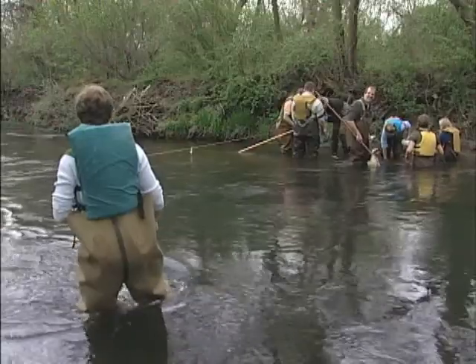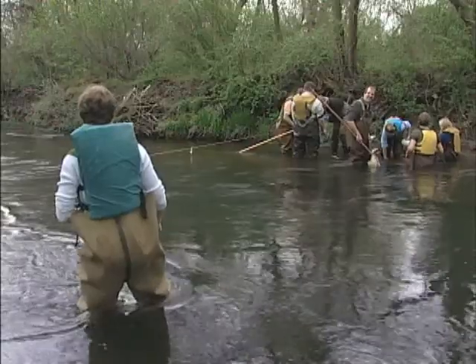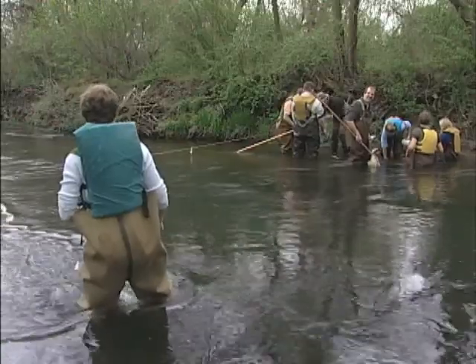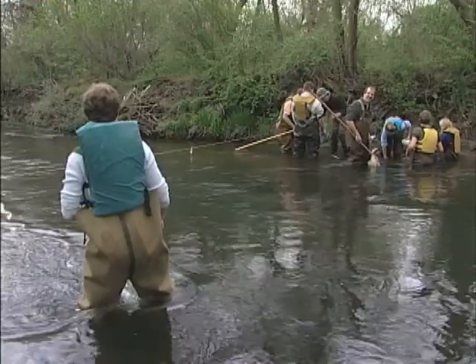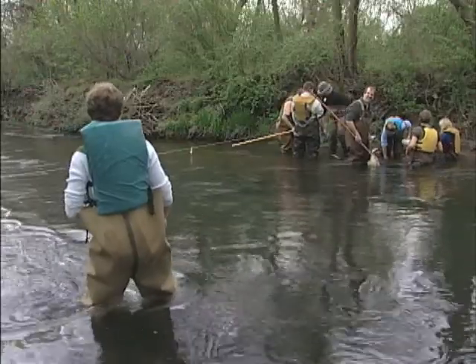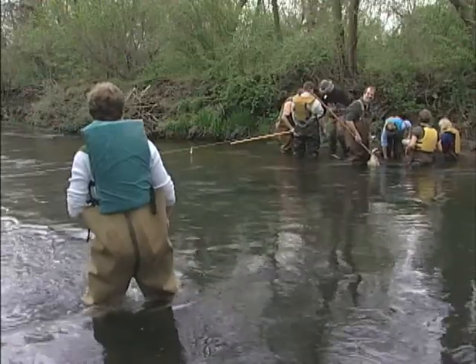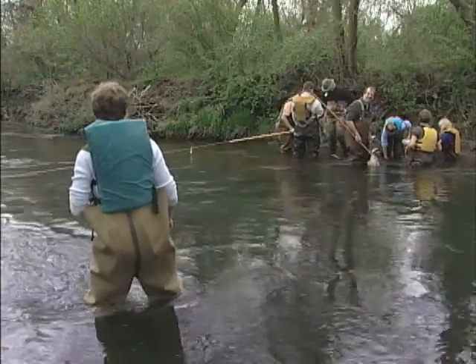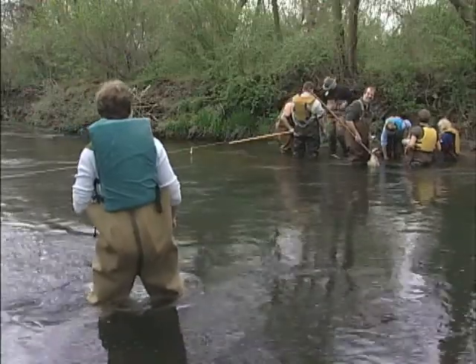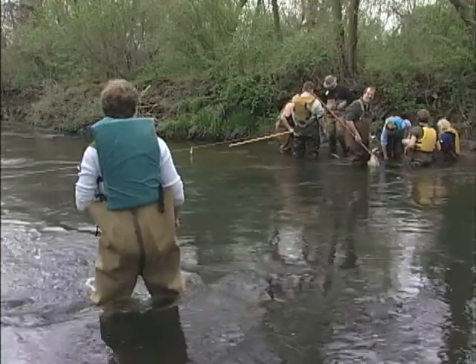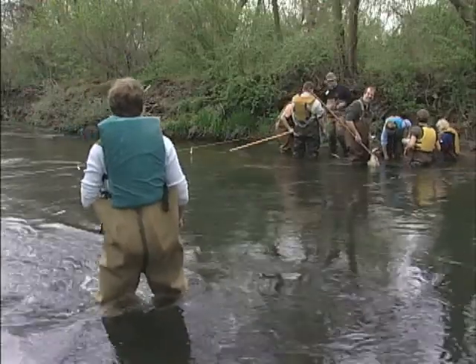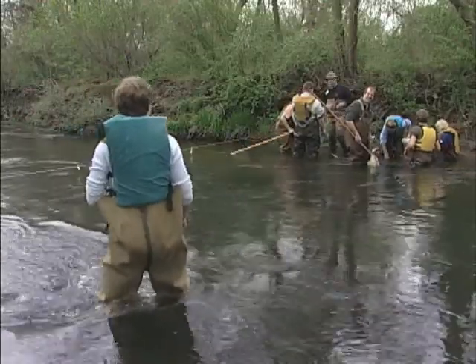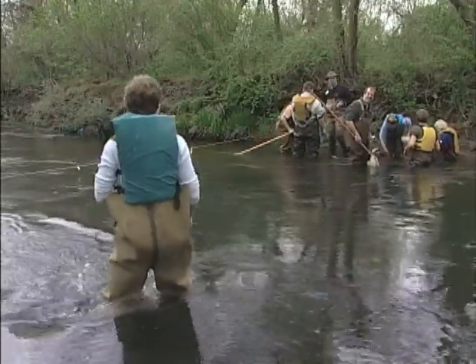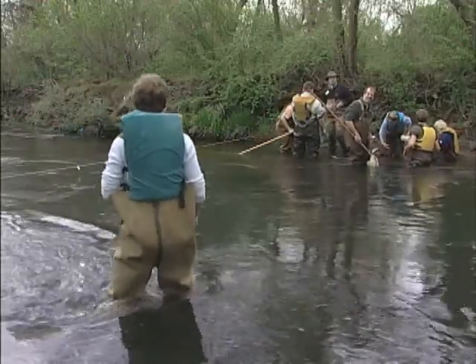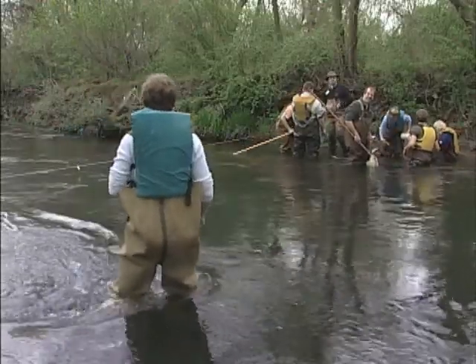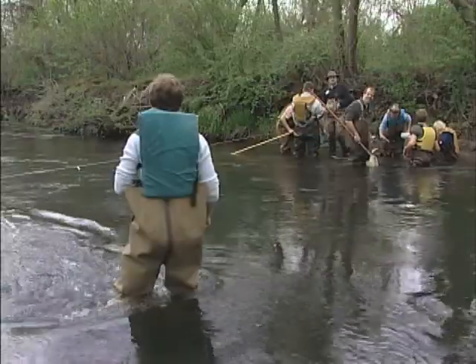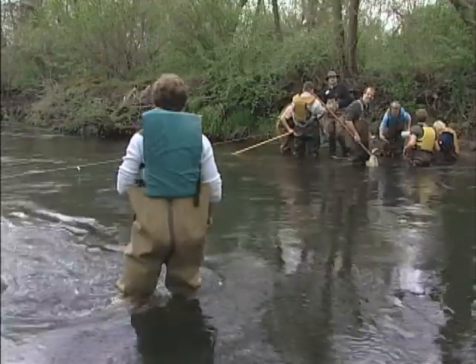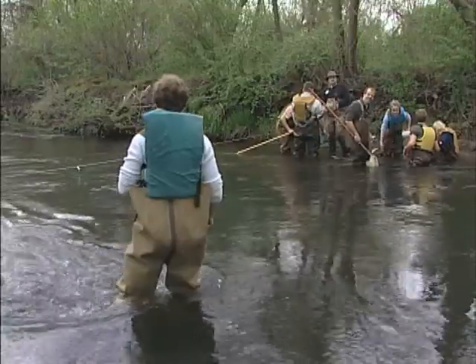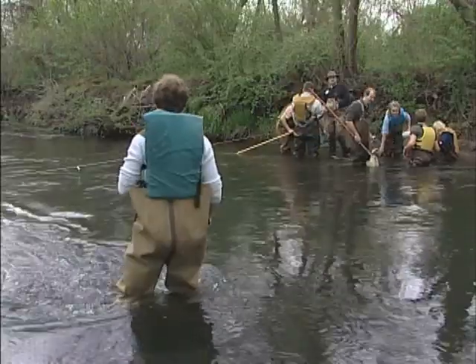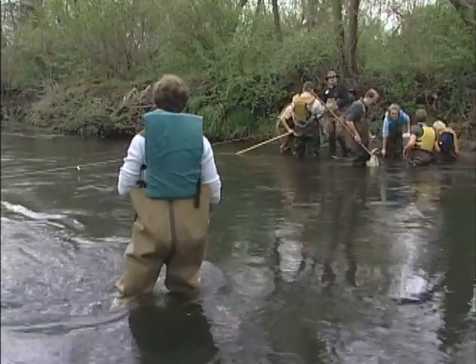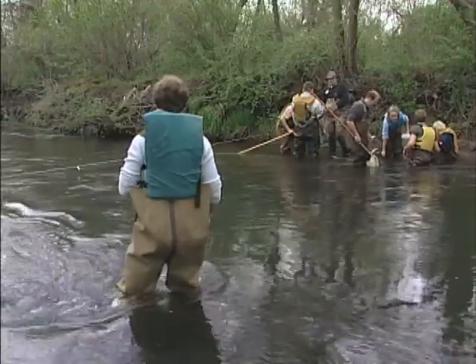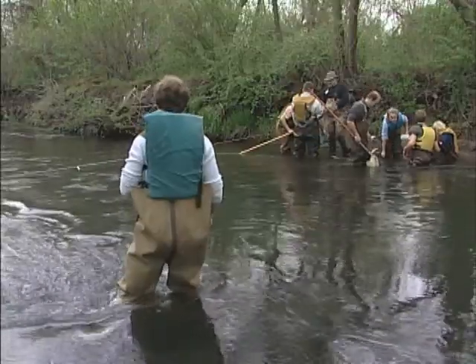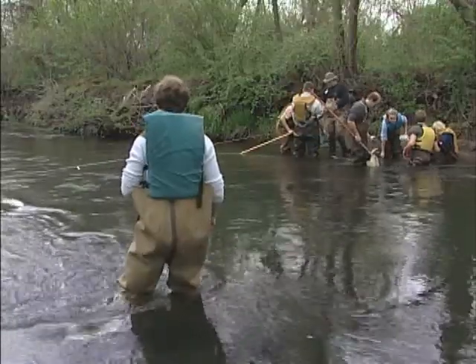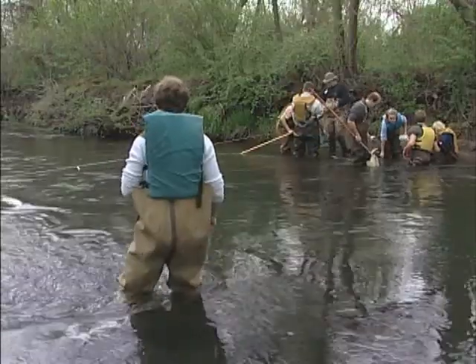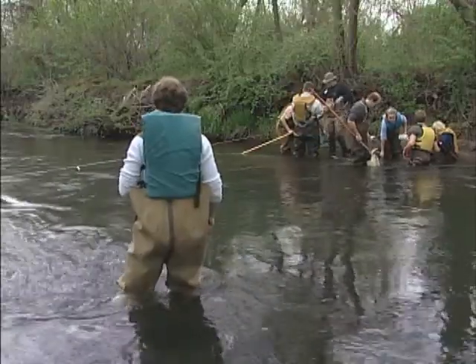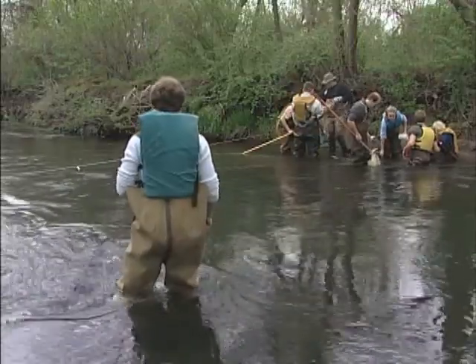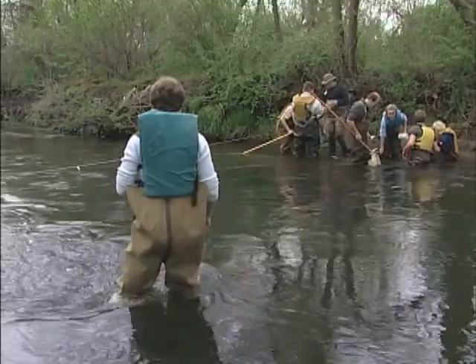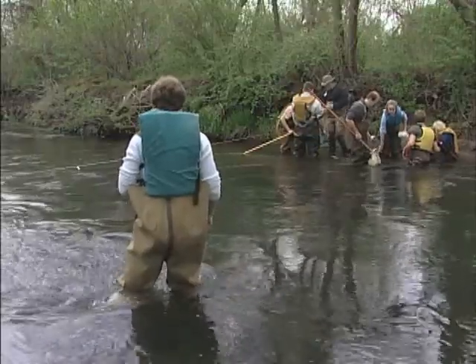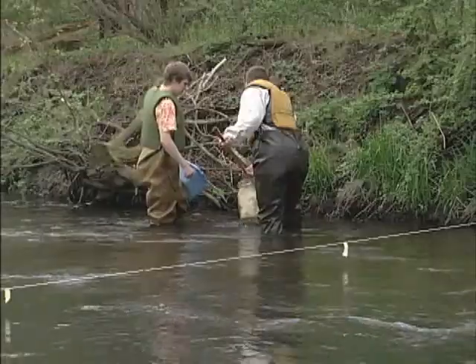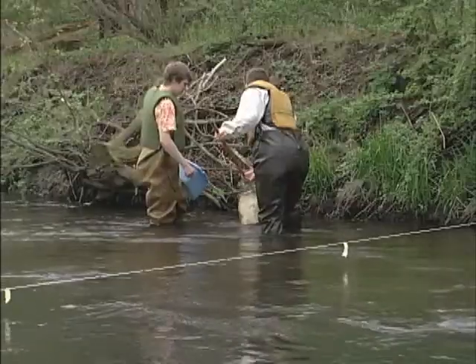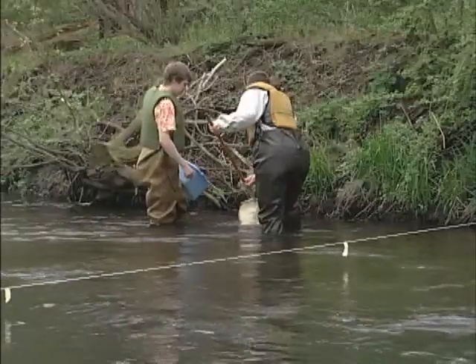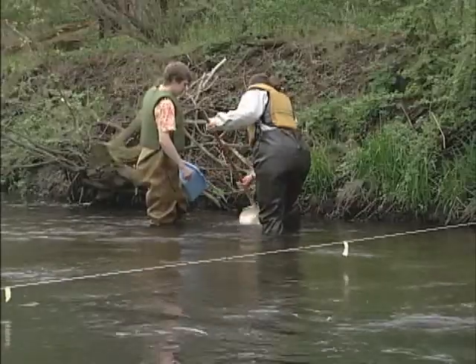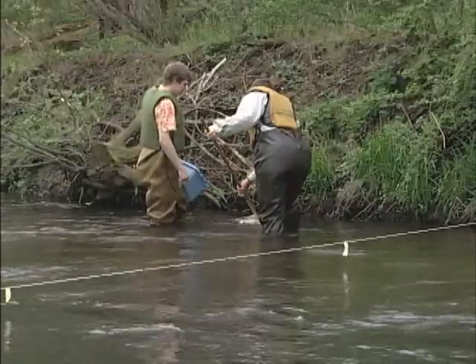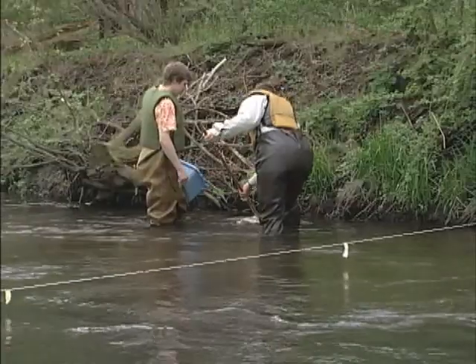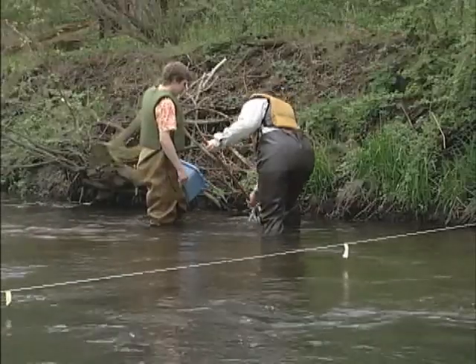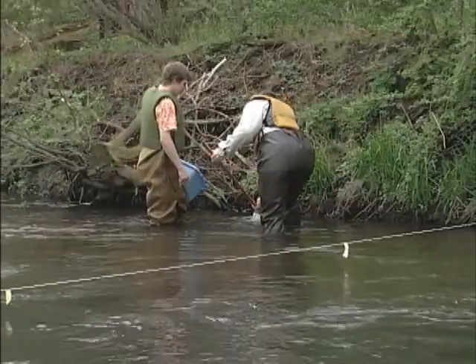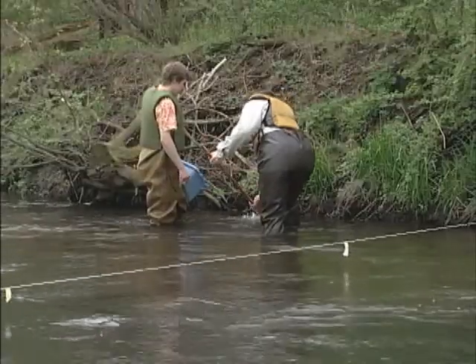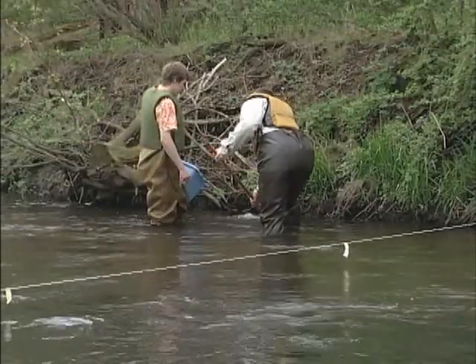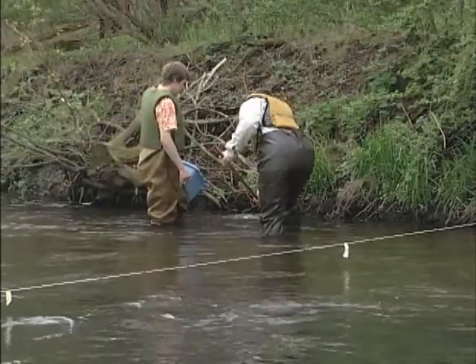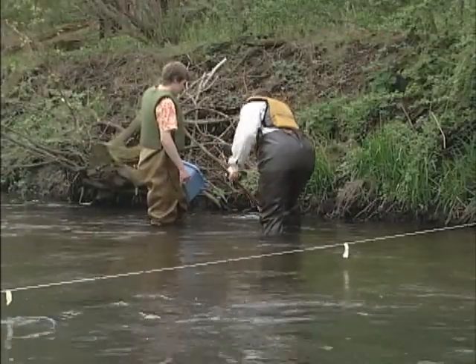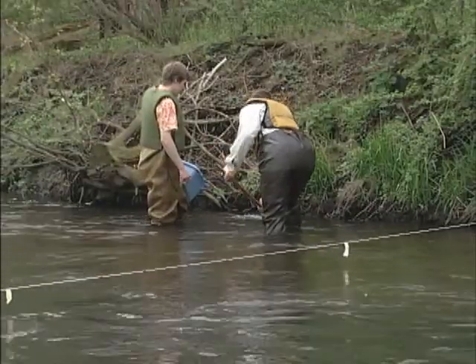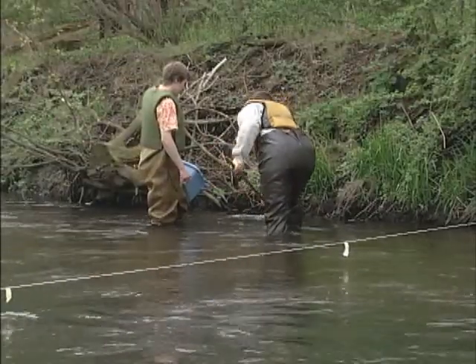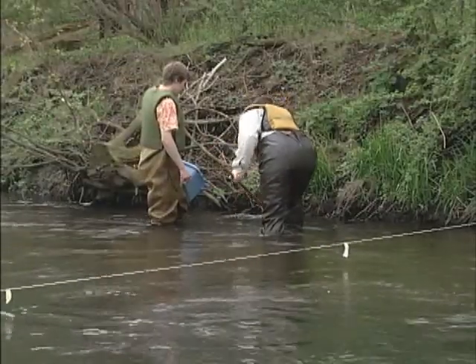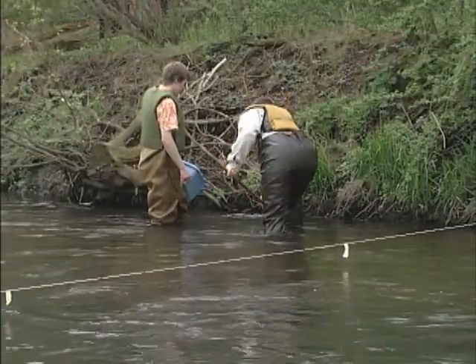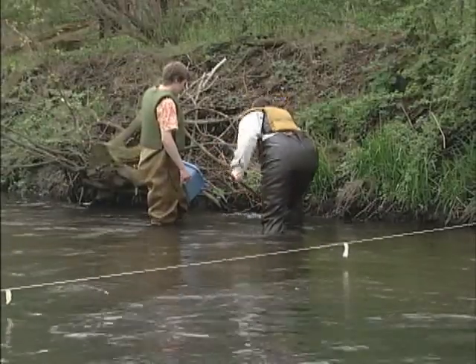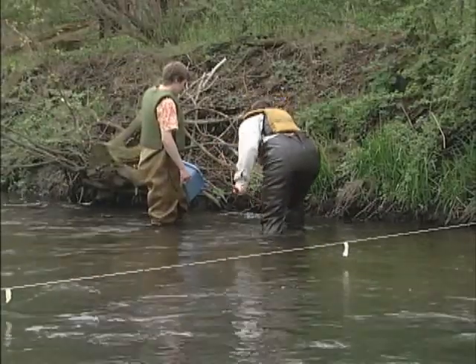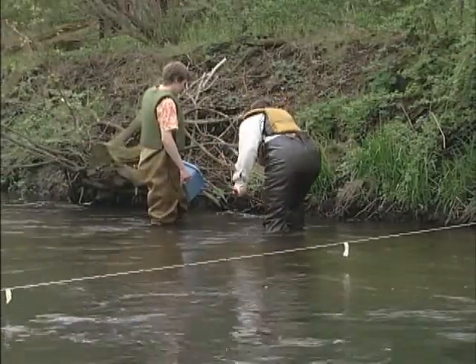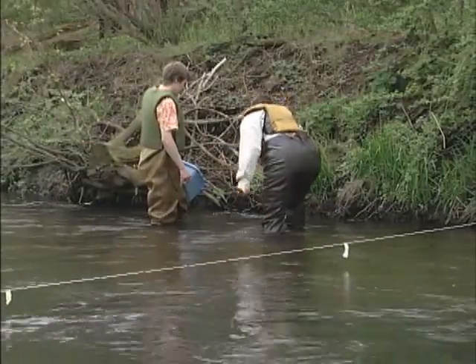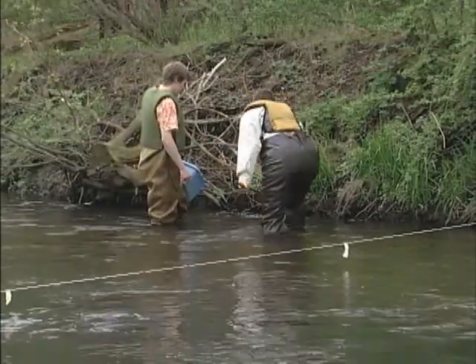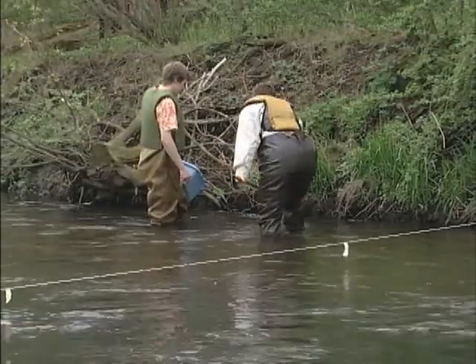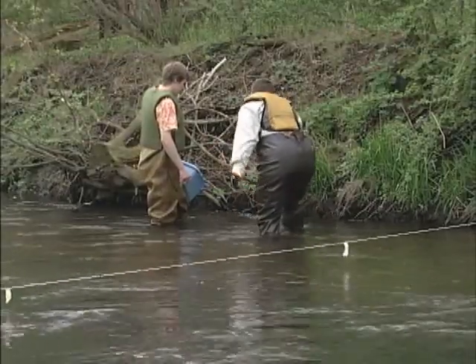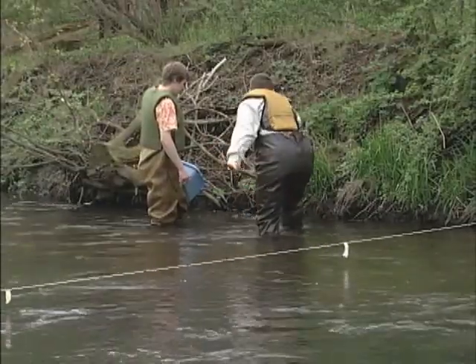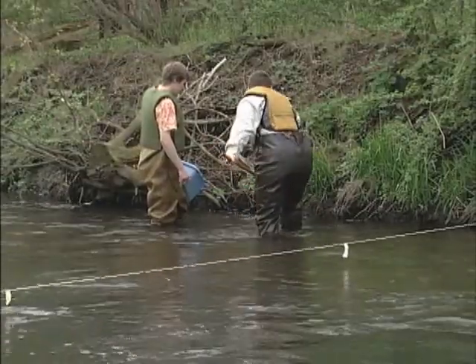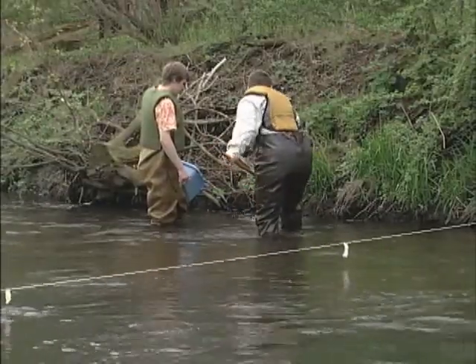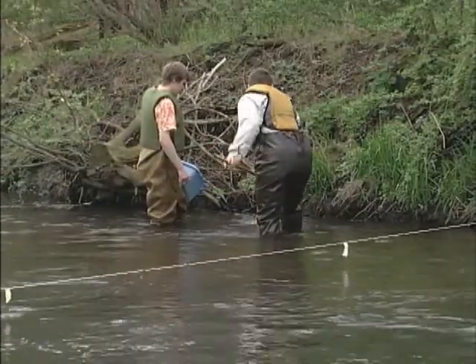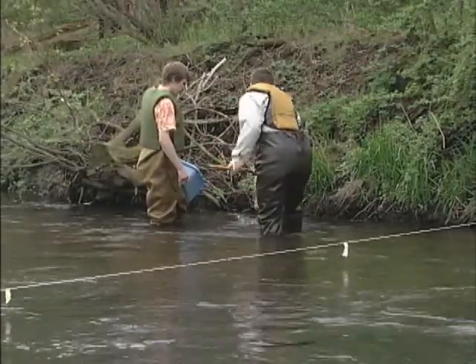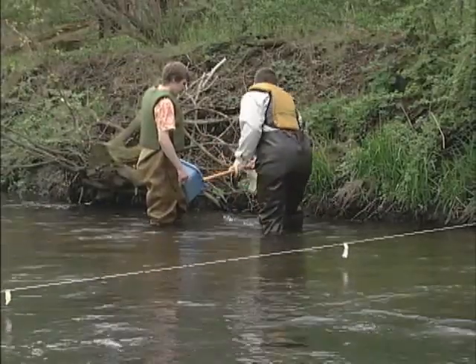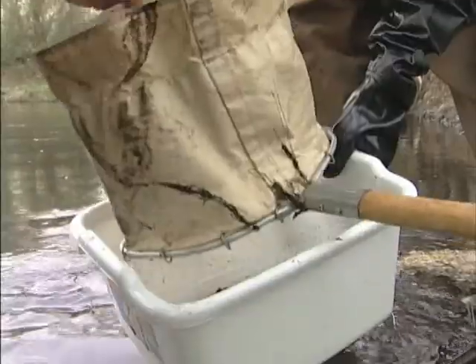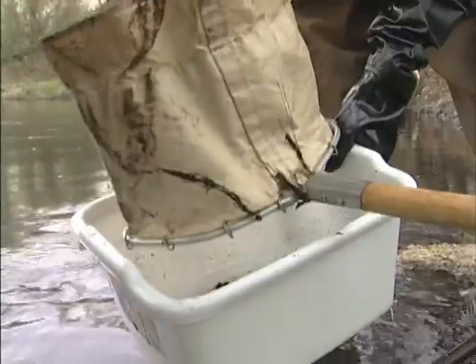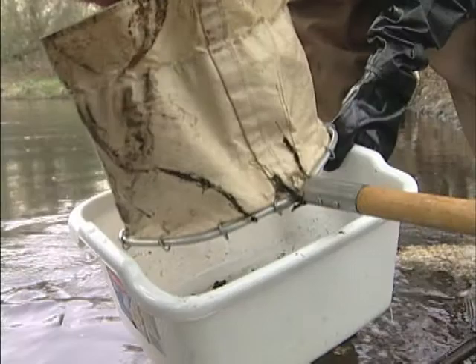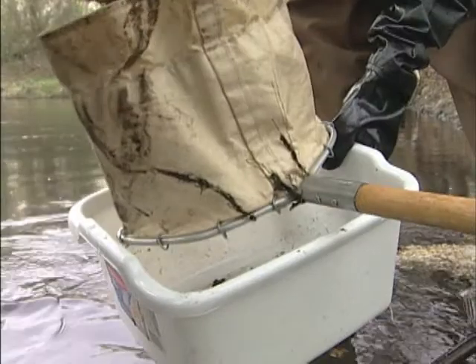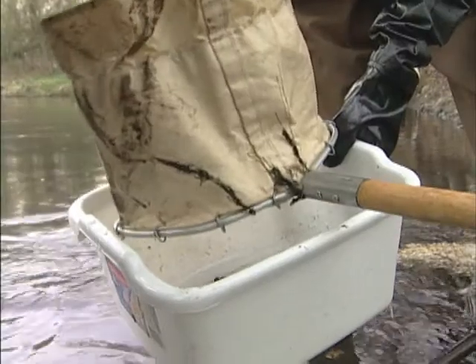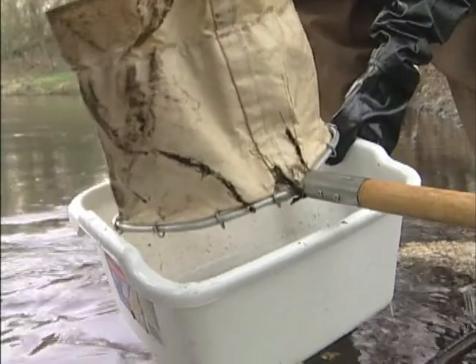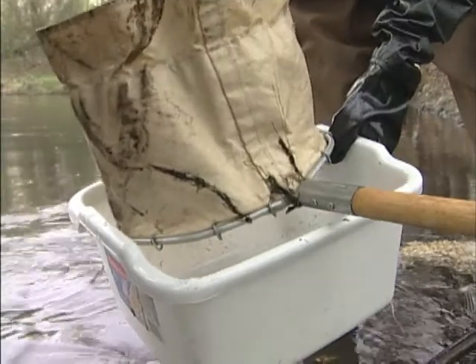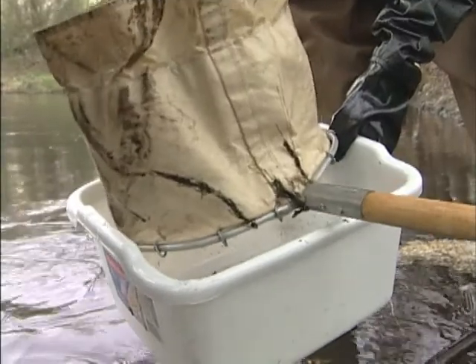In a forest or prairie, they might be sampling plants and animals. In a stream, they're looking for macro invertebrates, or bugs.